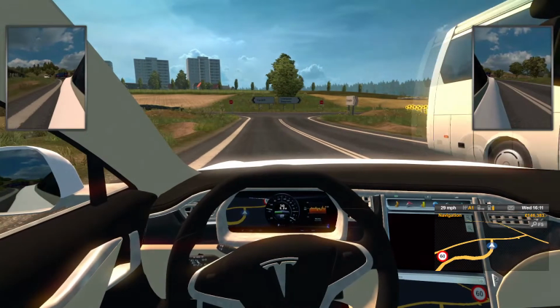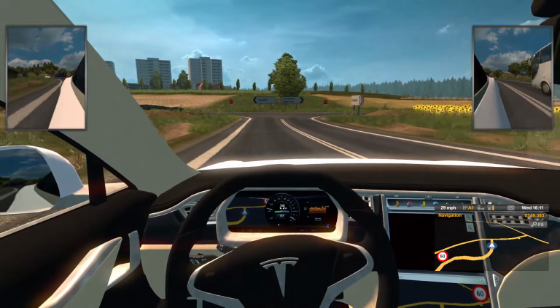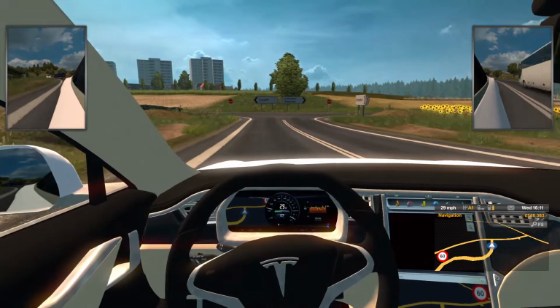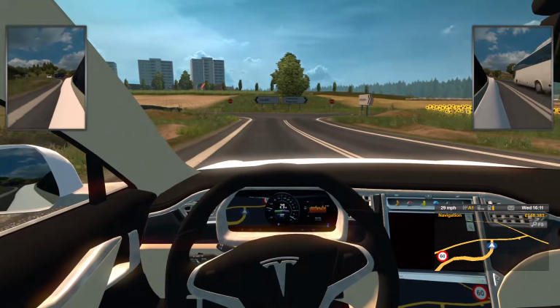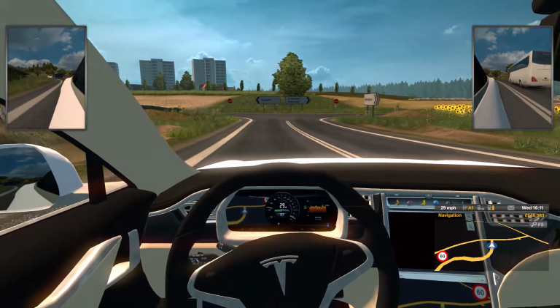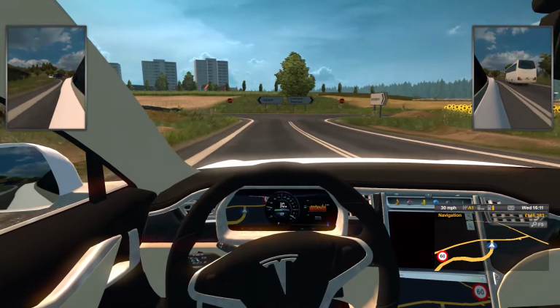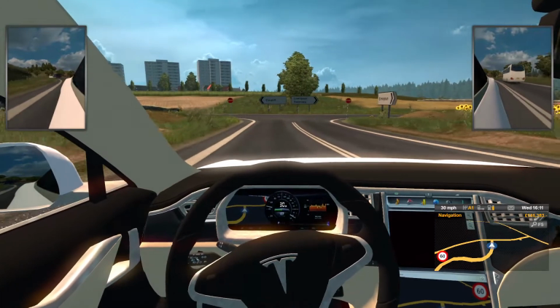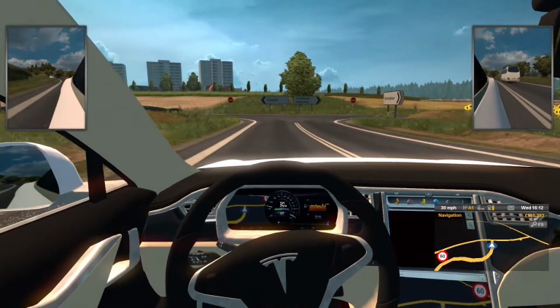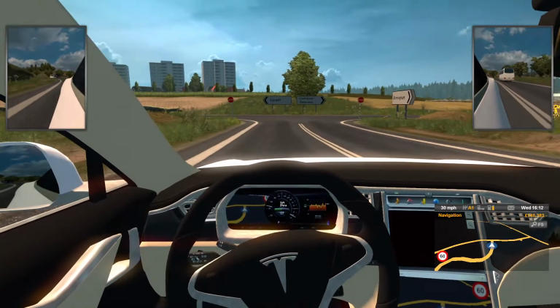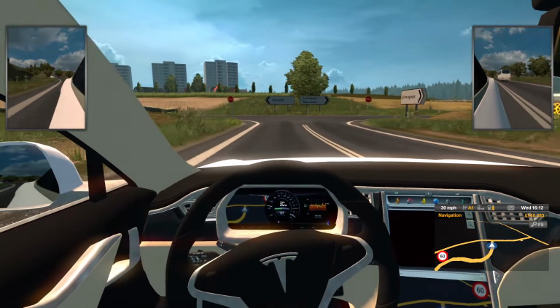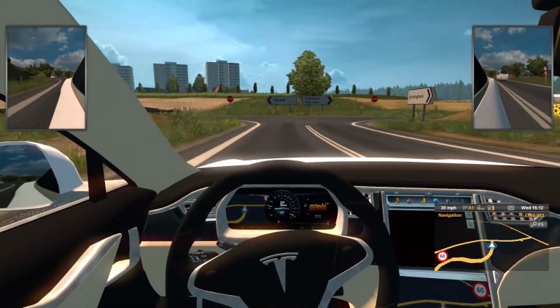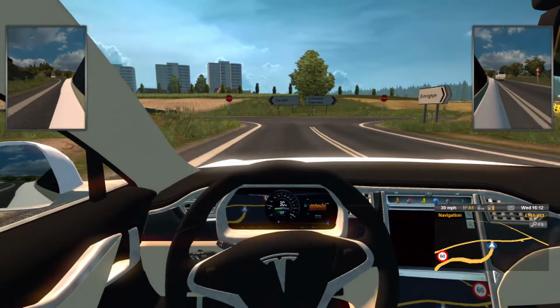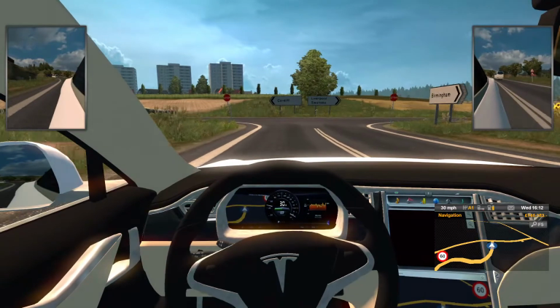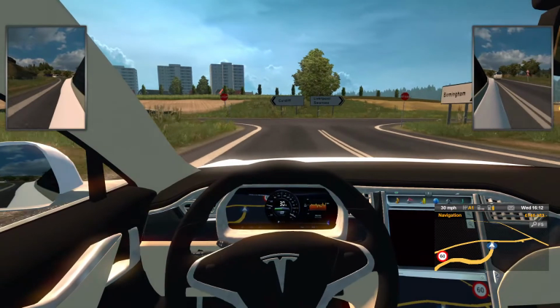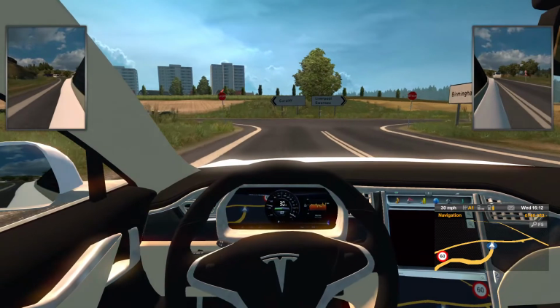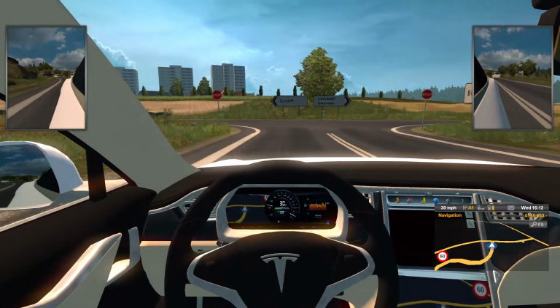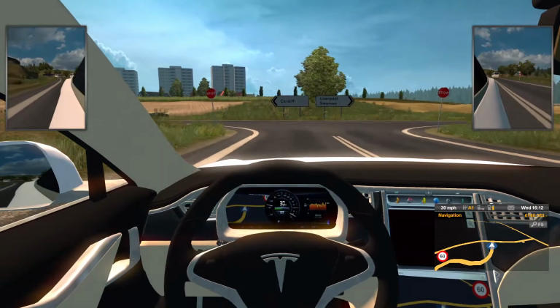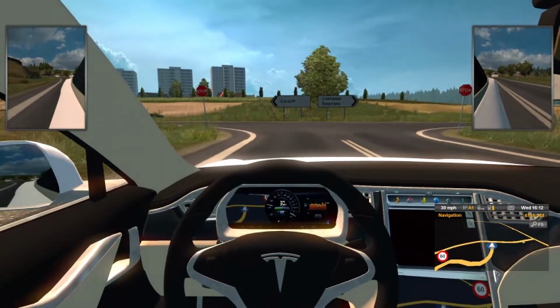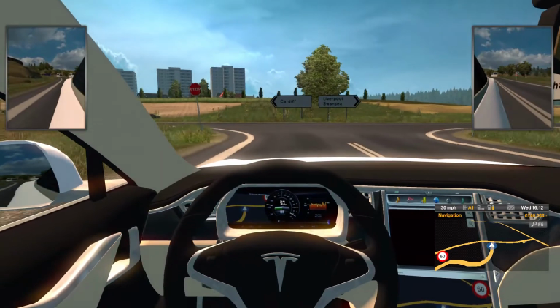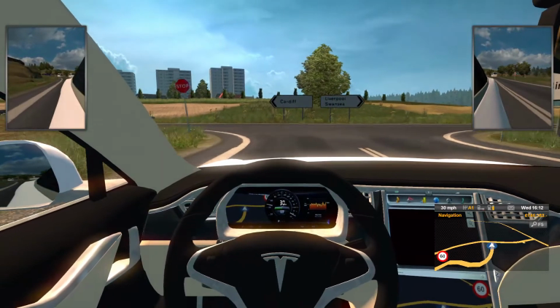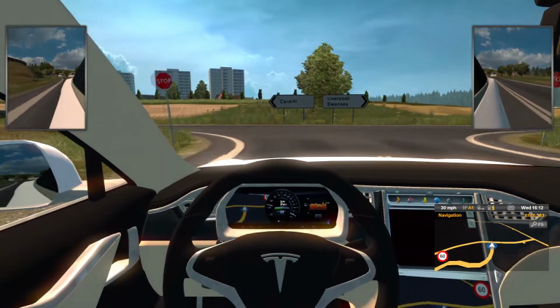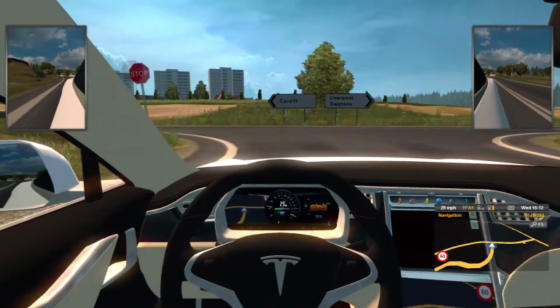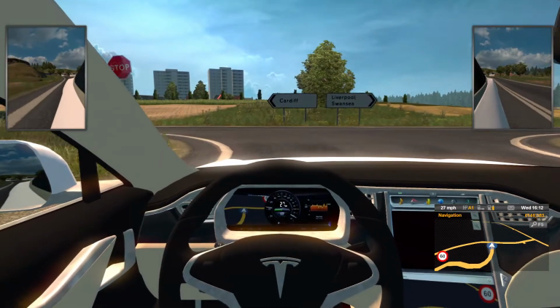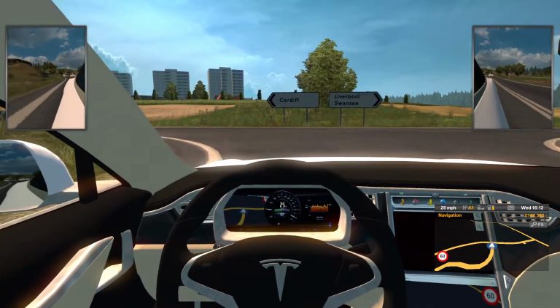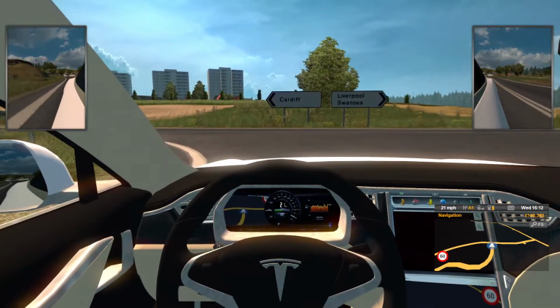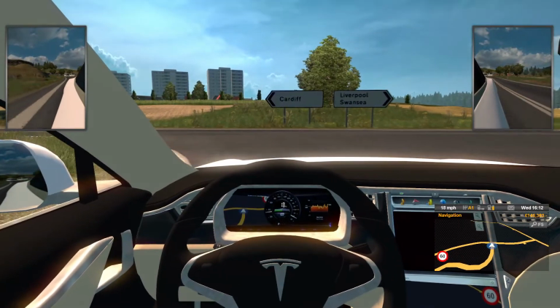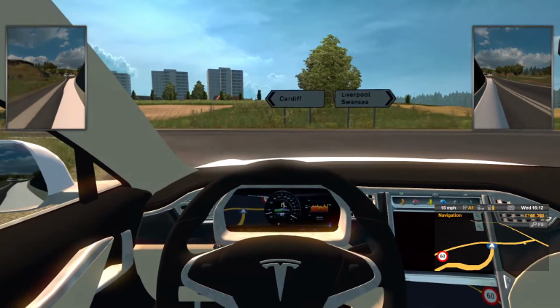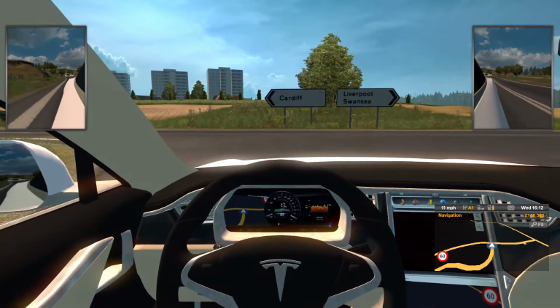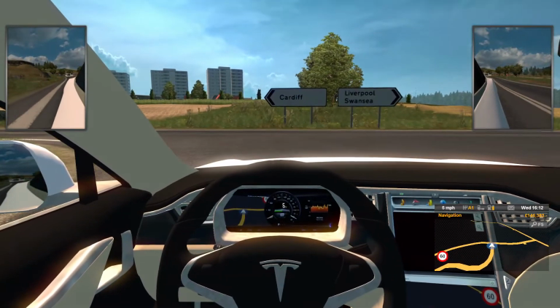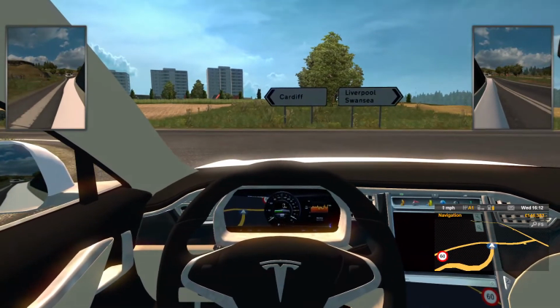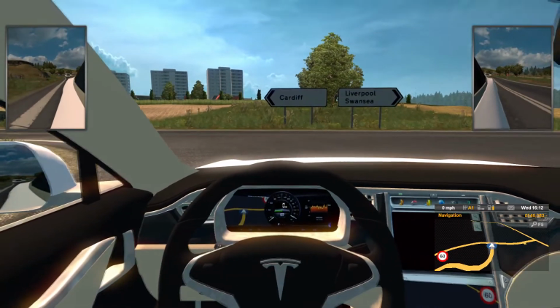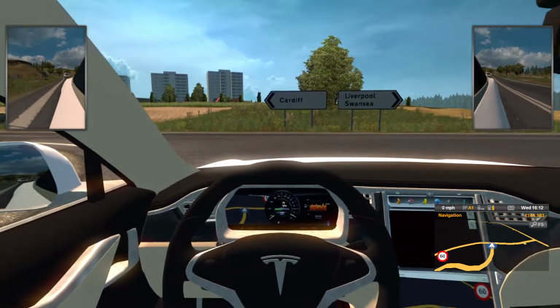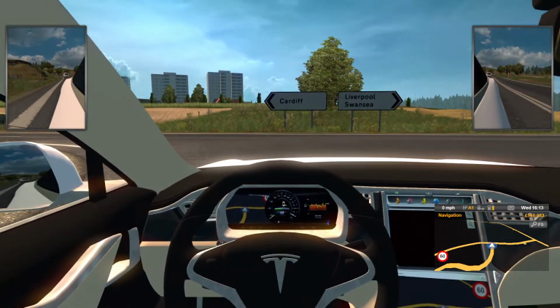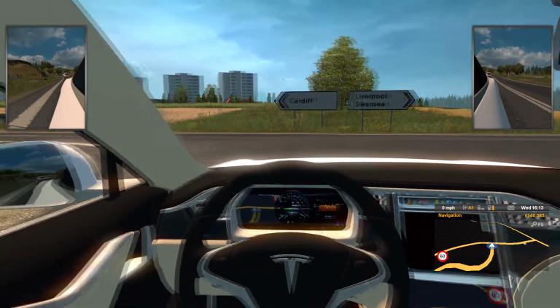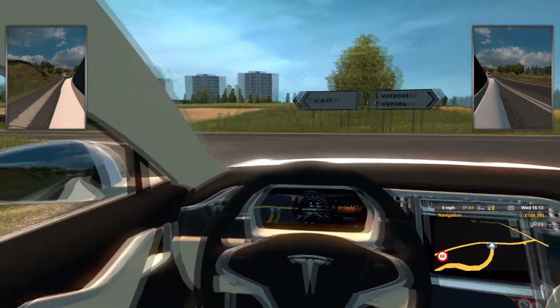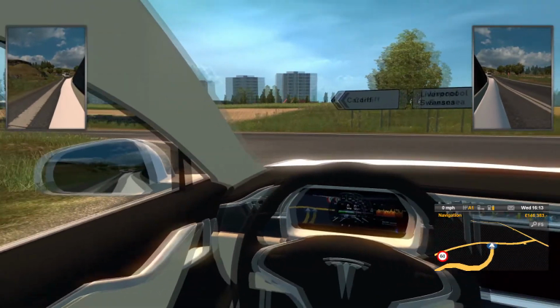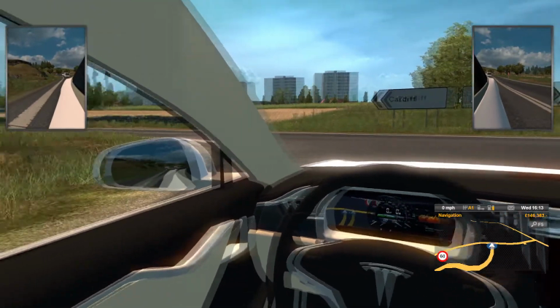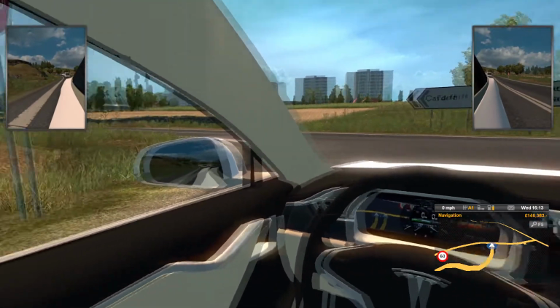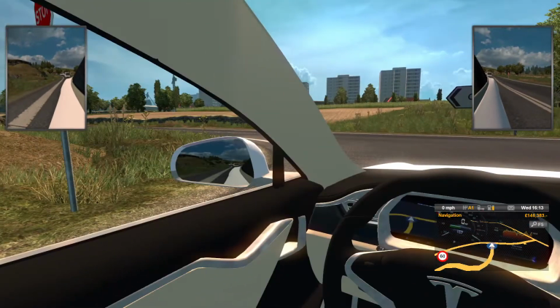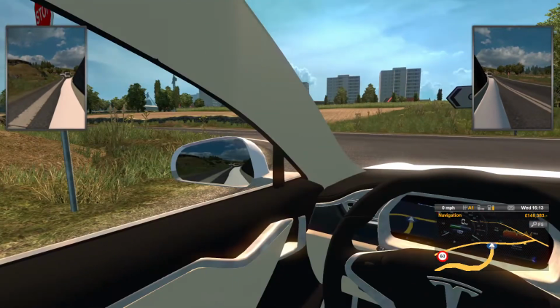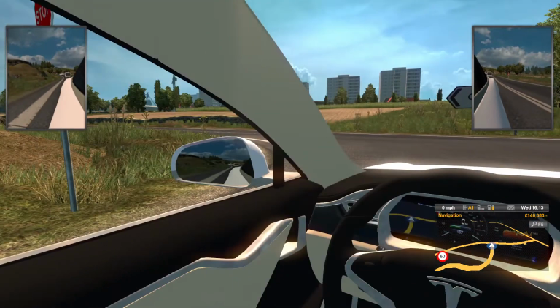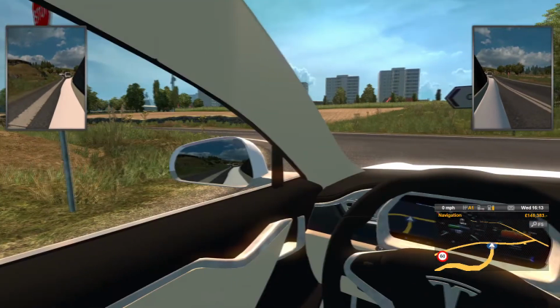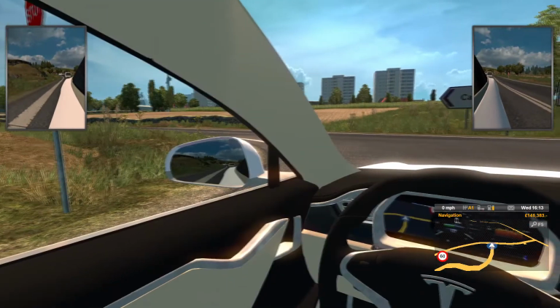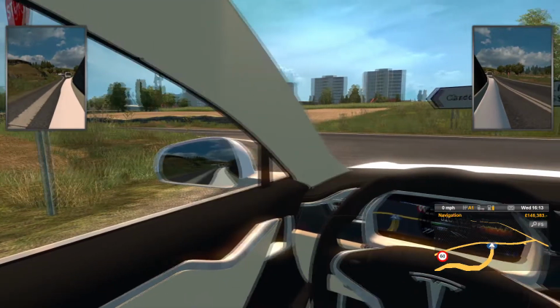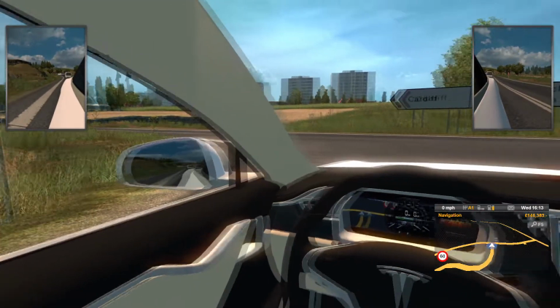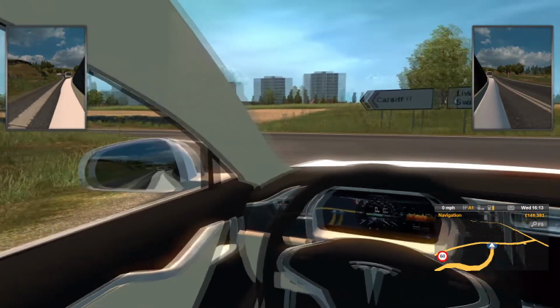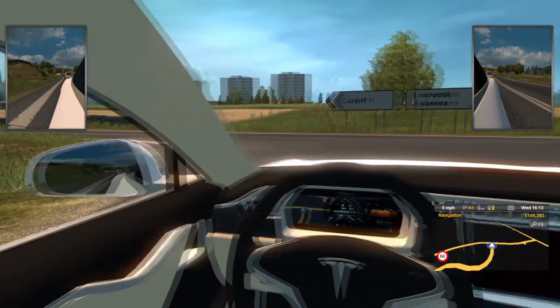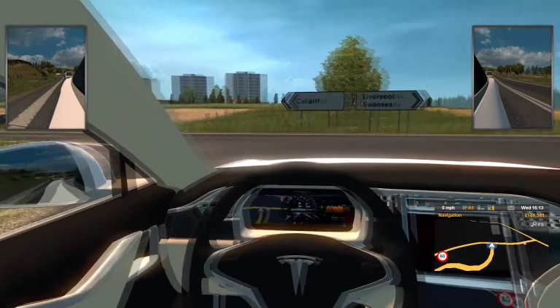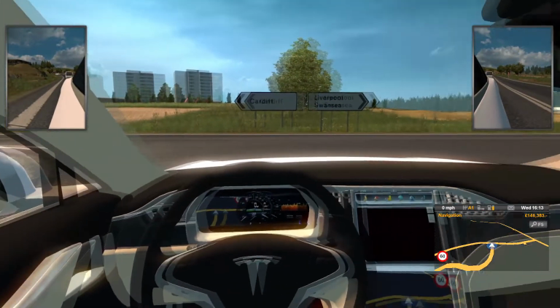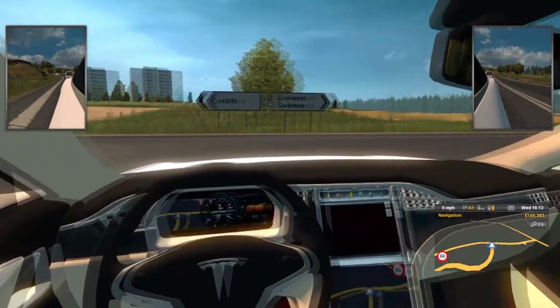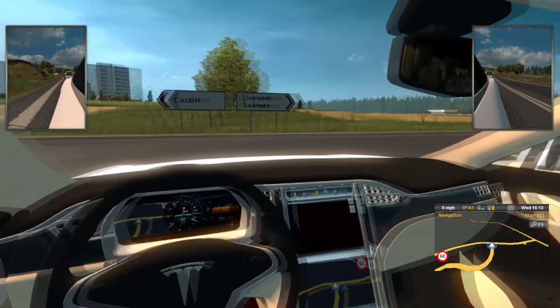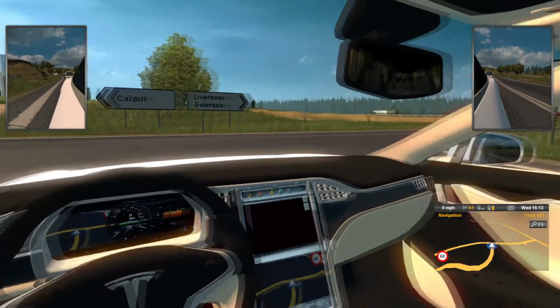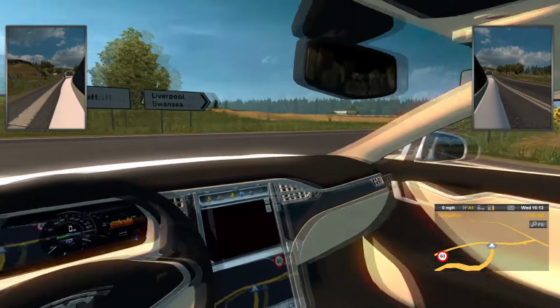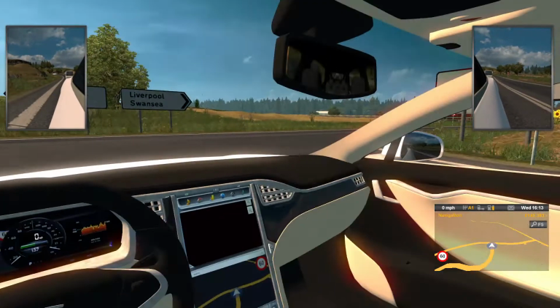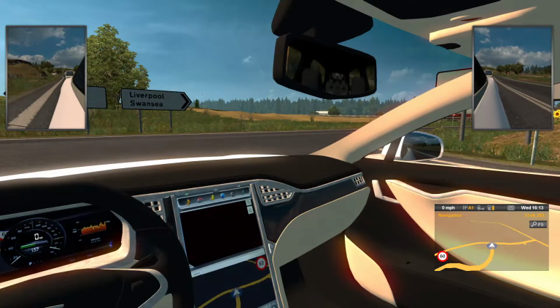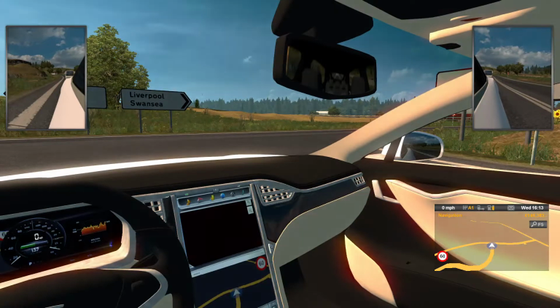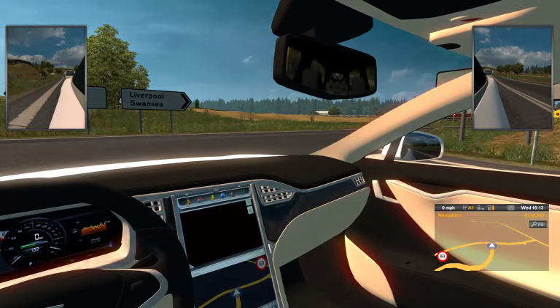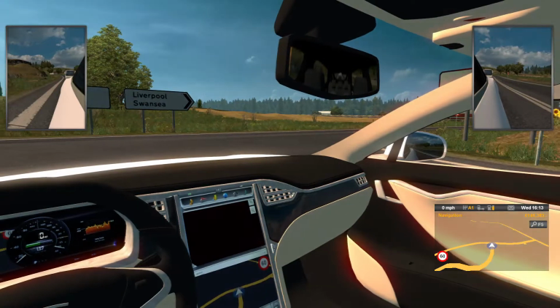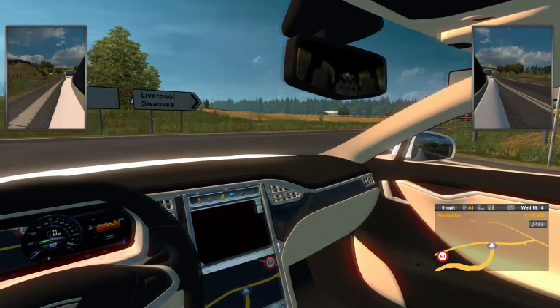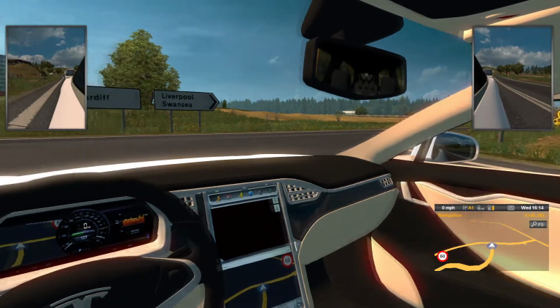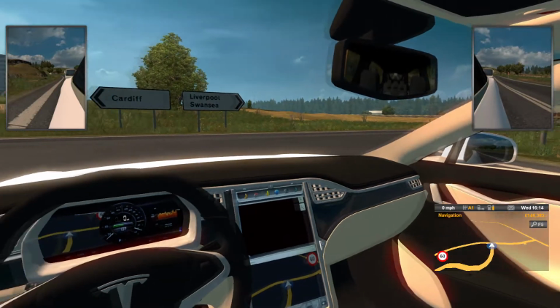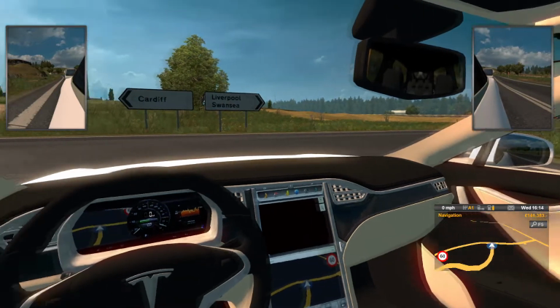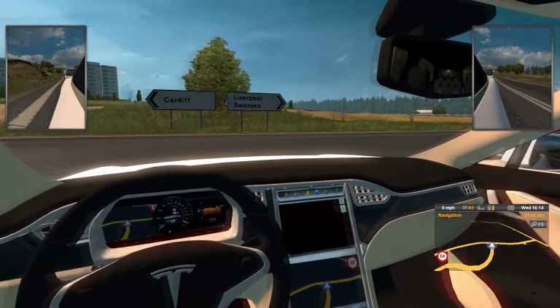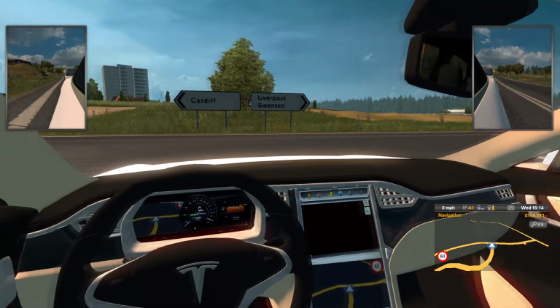If you are driving manually, the car now gives an audible alert before stop signs so you can brake in time for the junction.